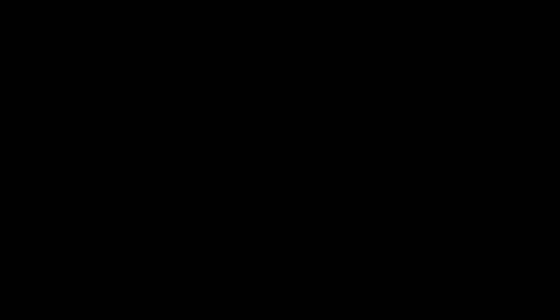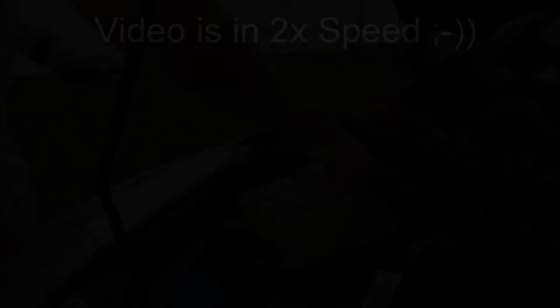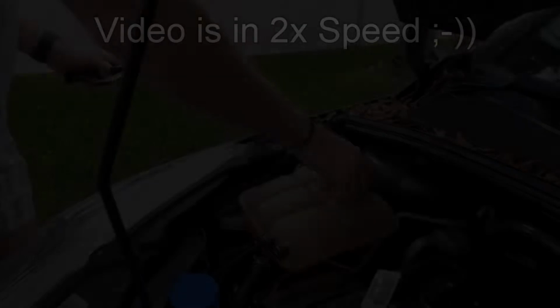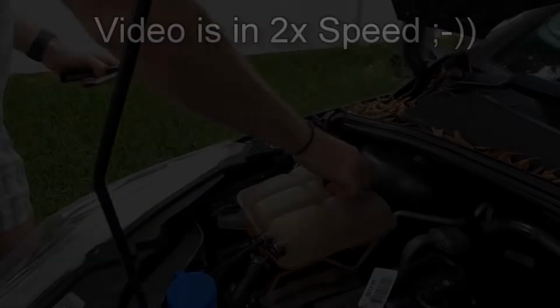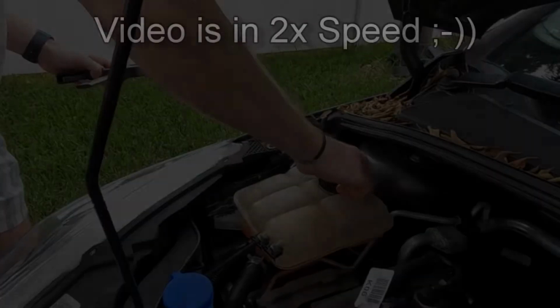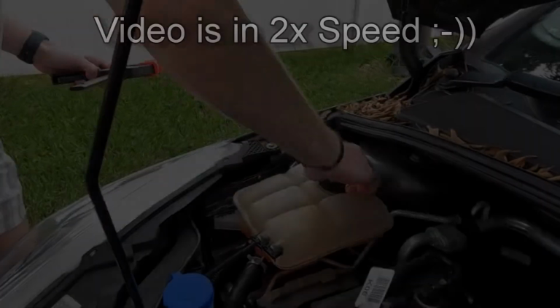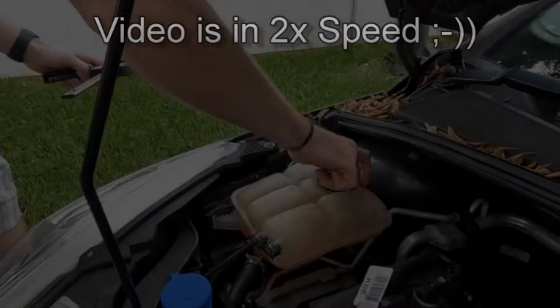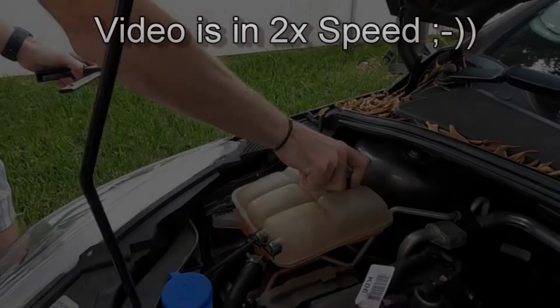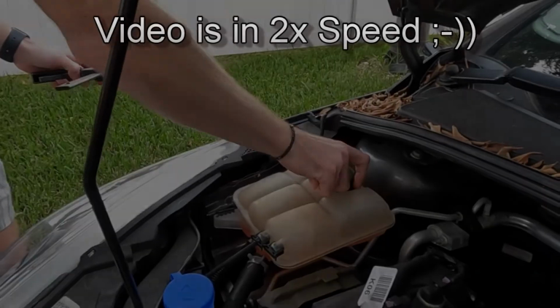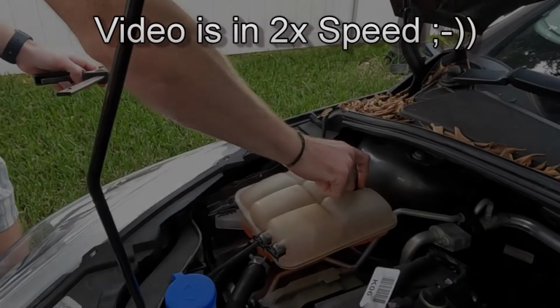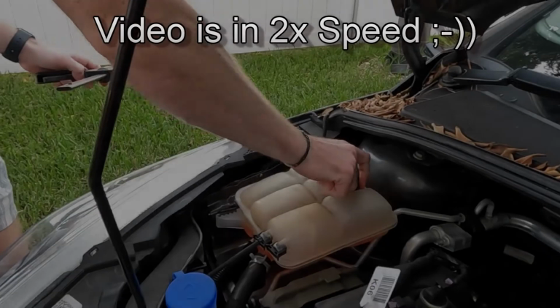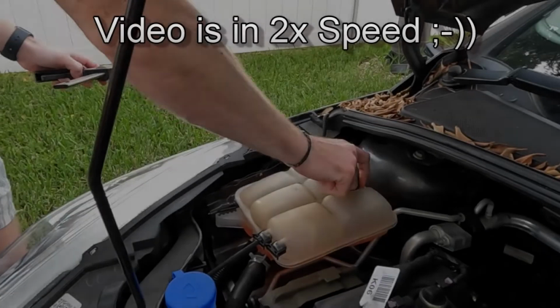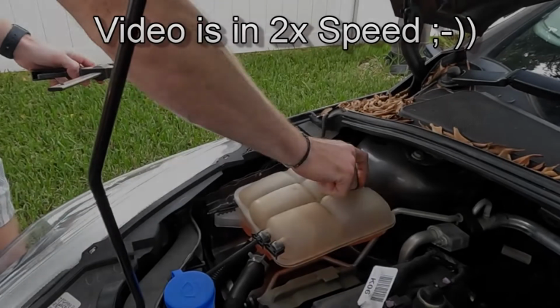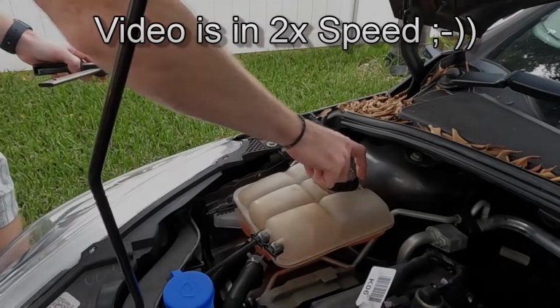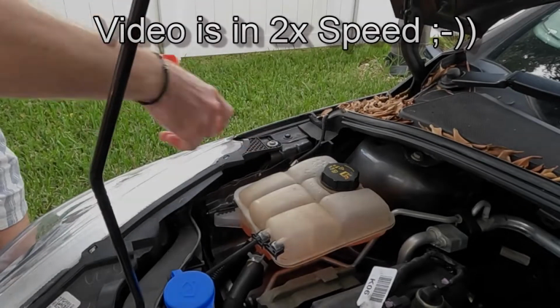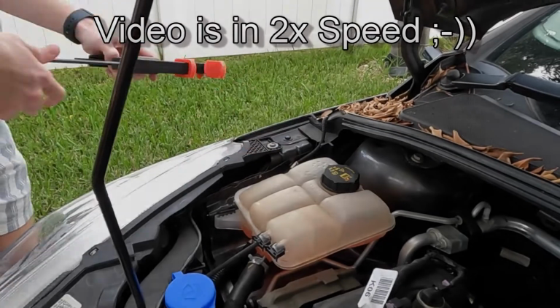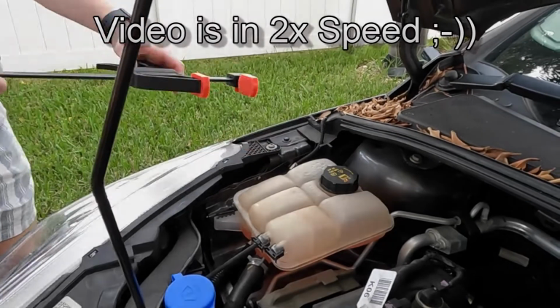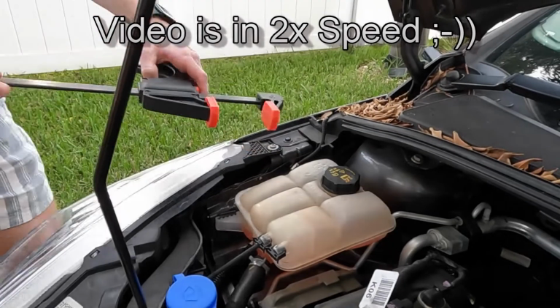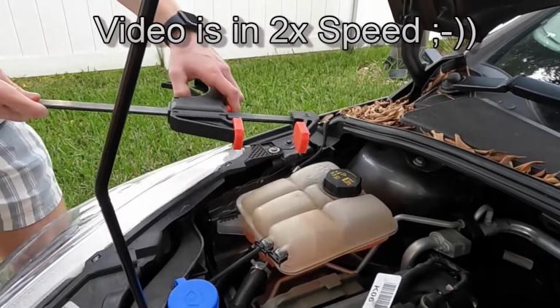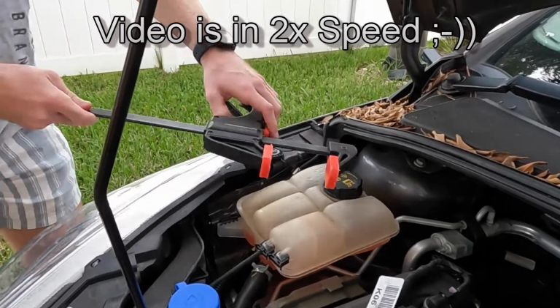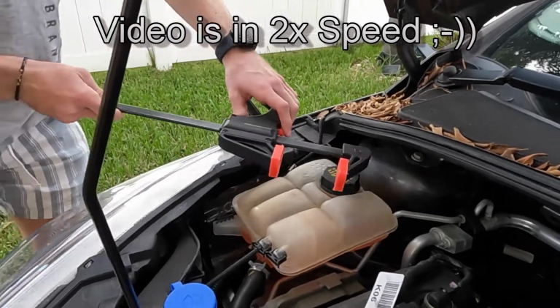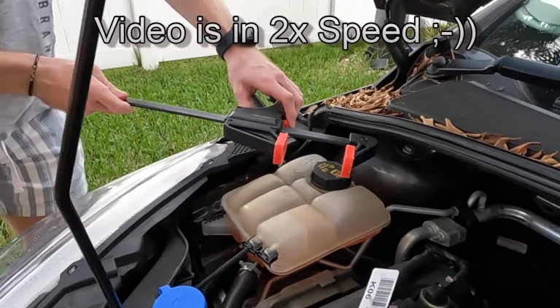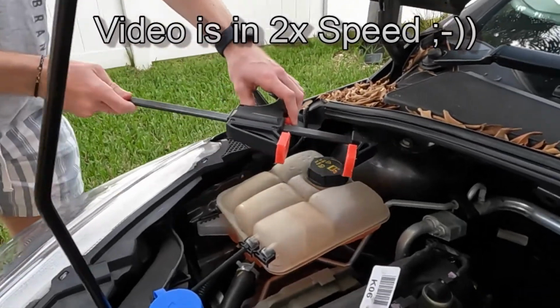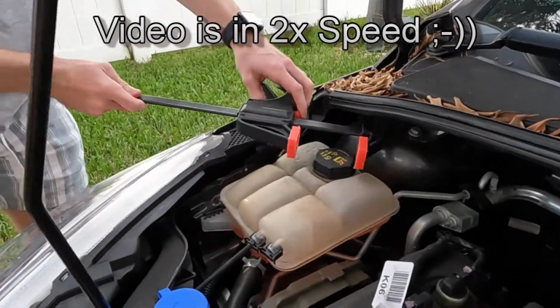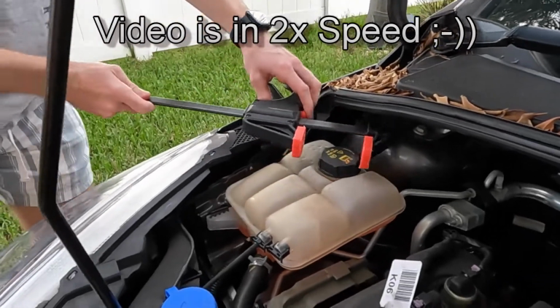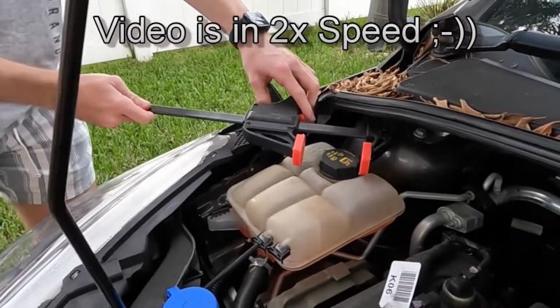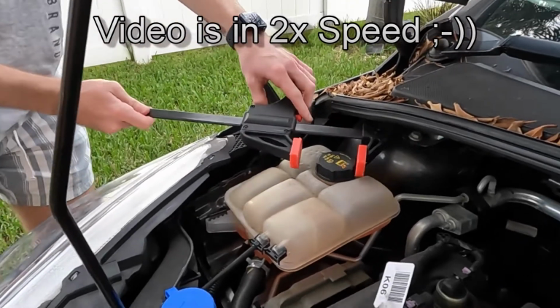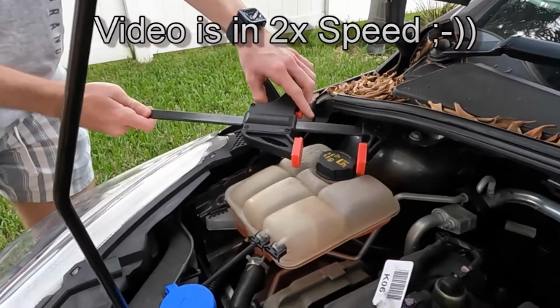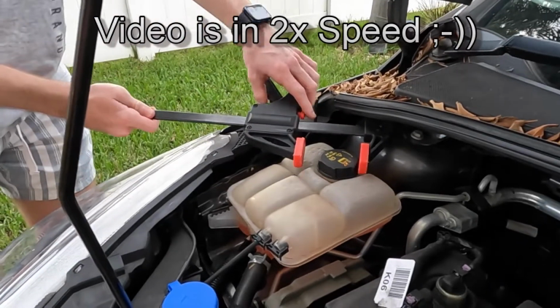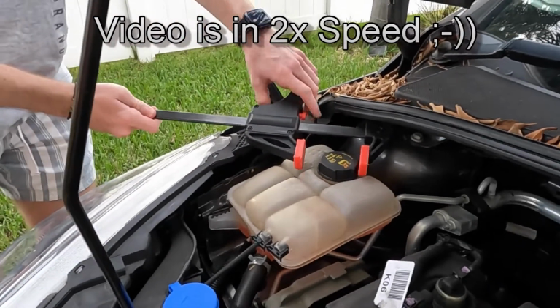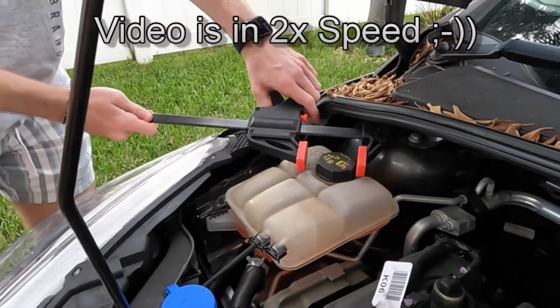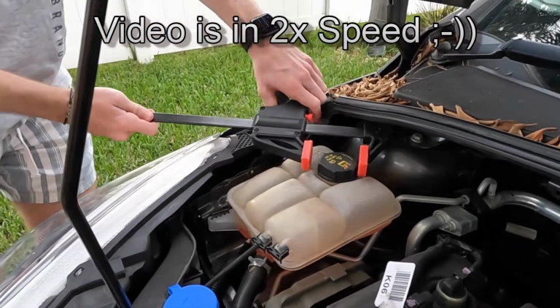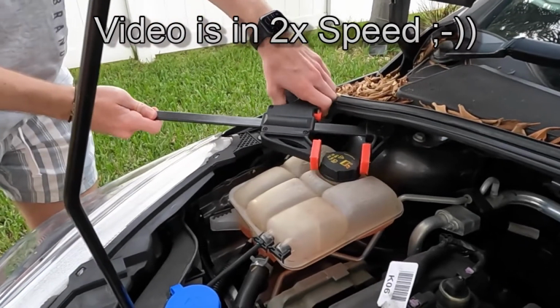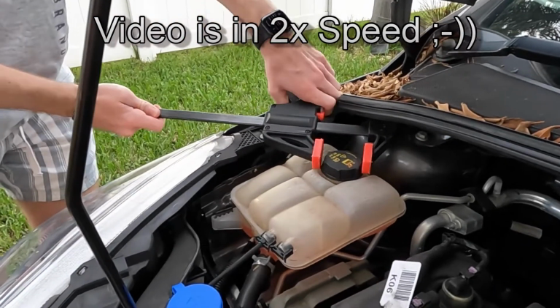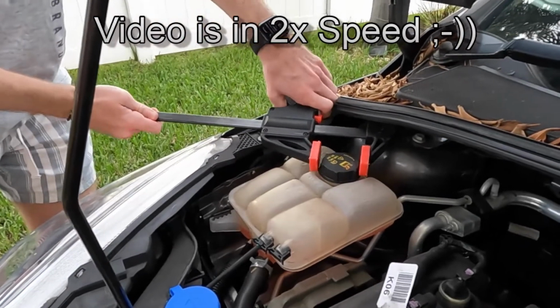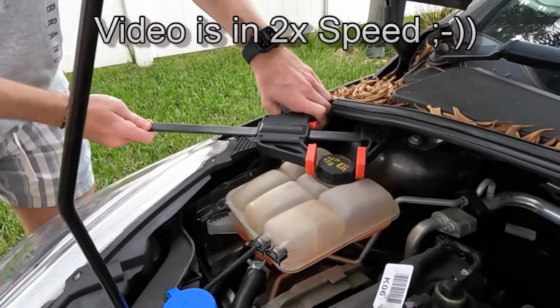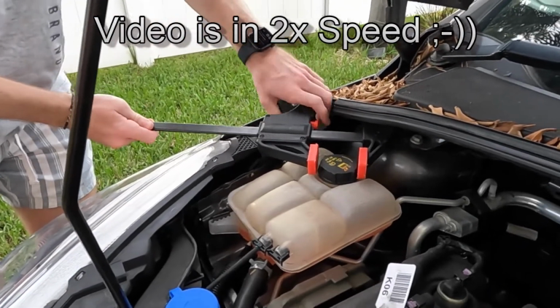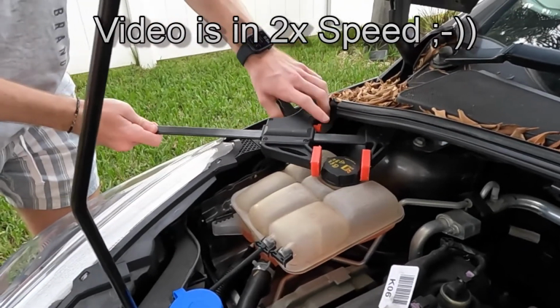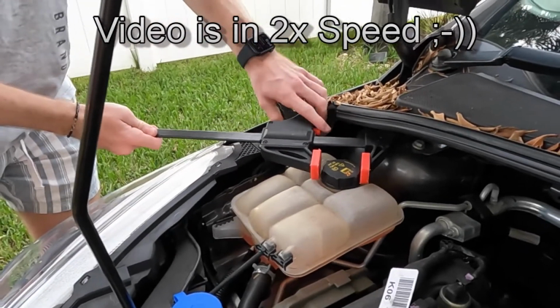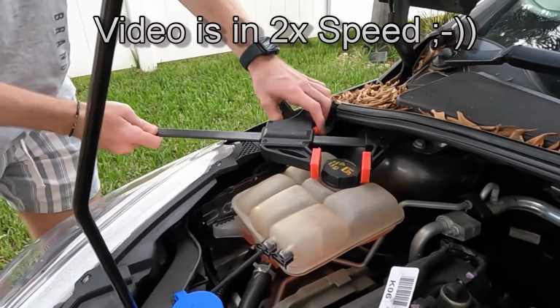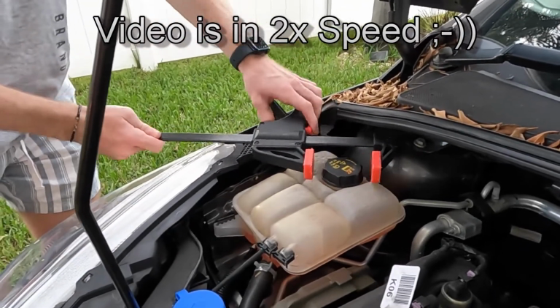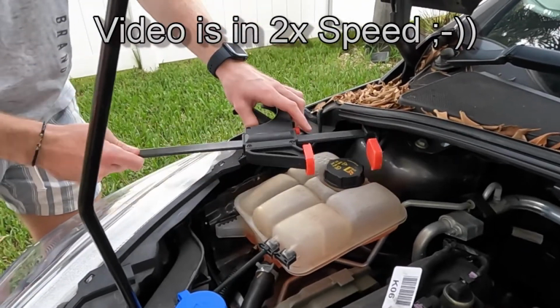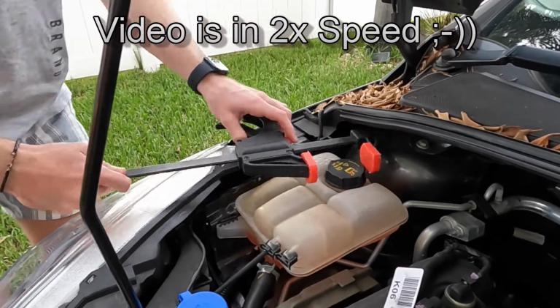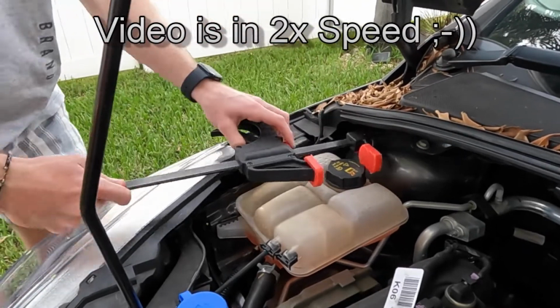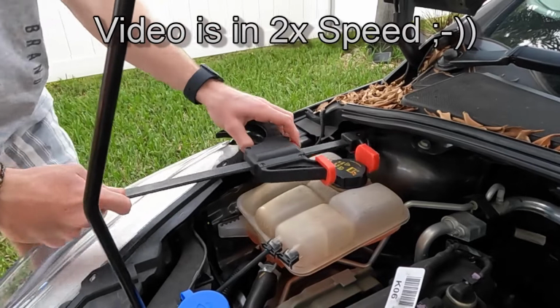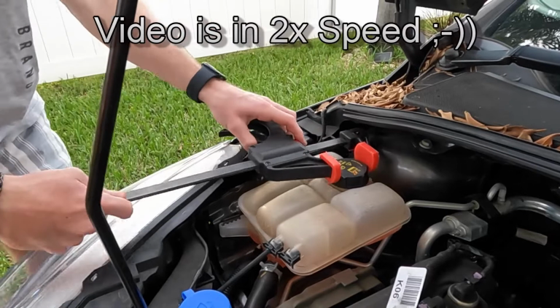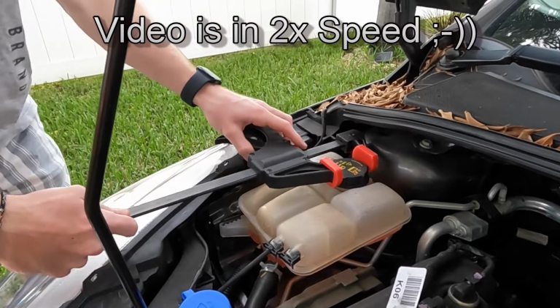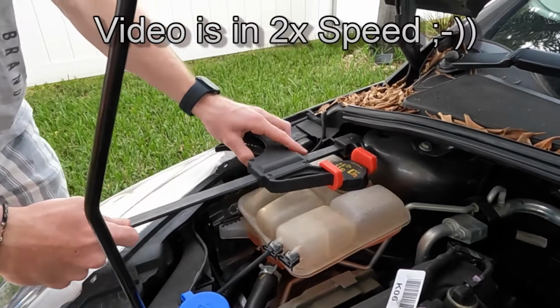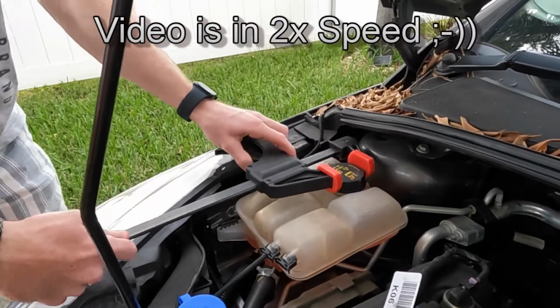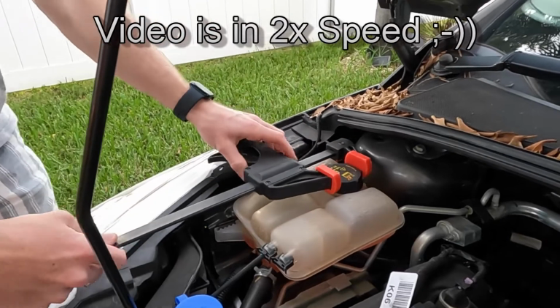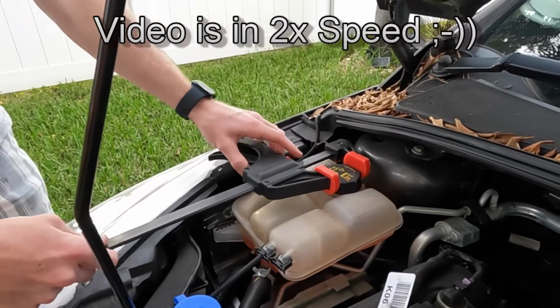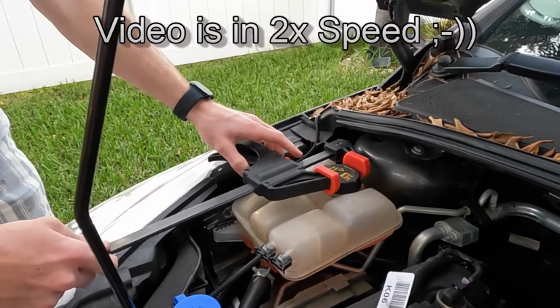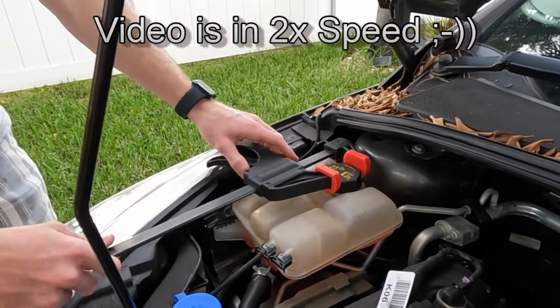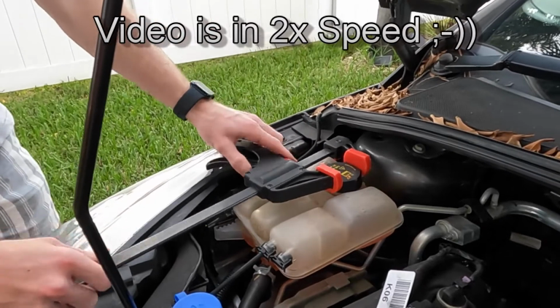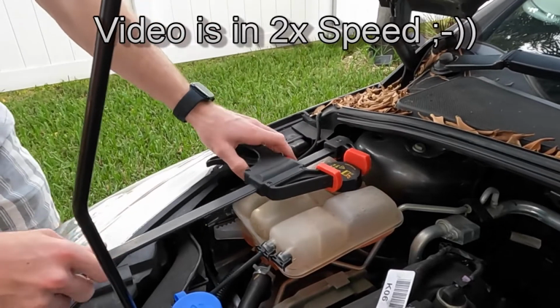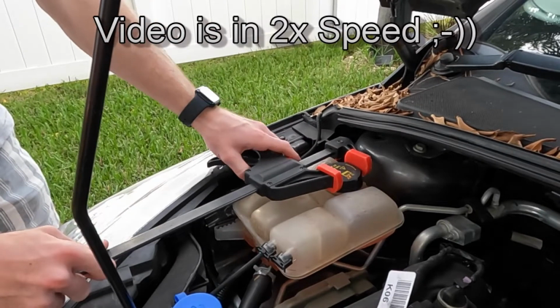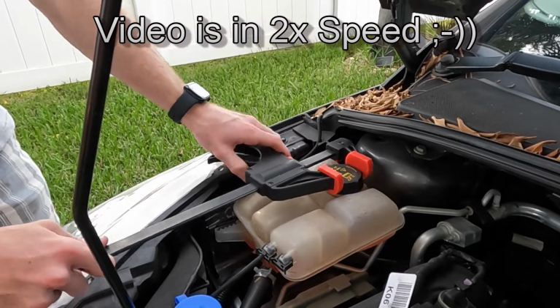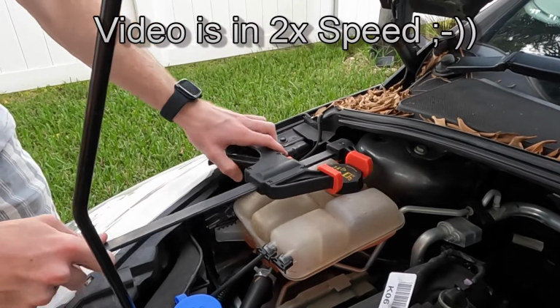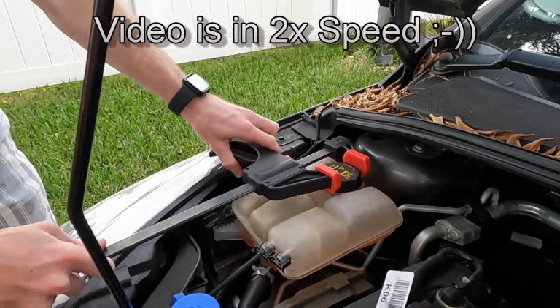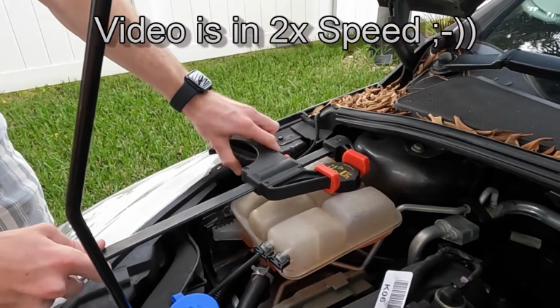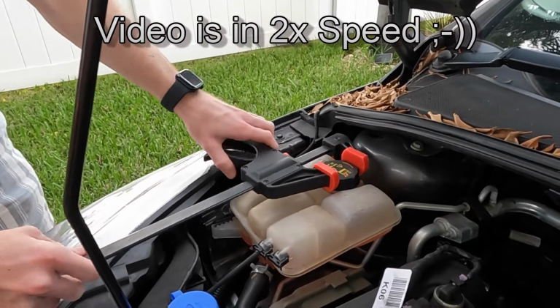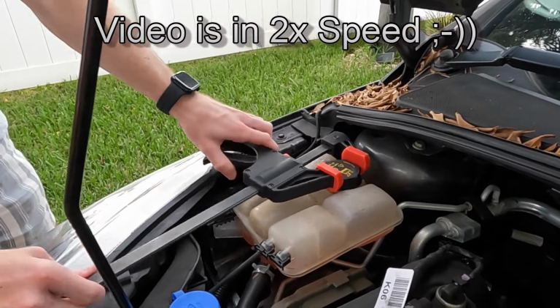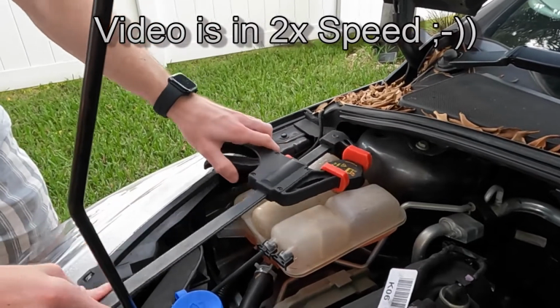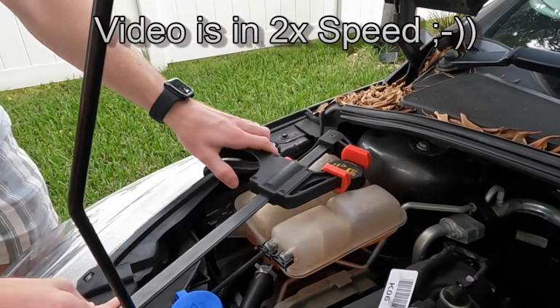Hi guys. I just wanted to show you in a very short video how to remove the lid of the coolant expansion container on a Ford Focus SE 2018.